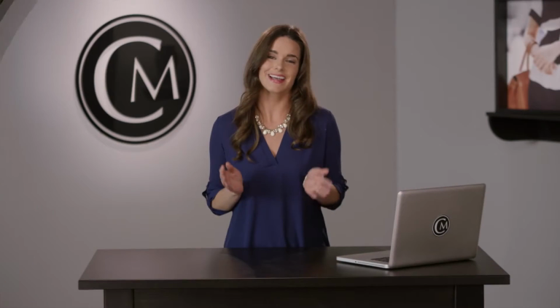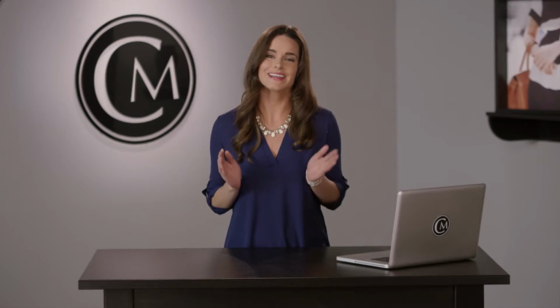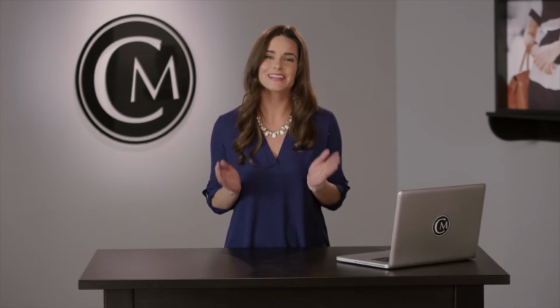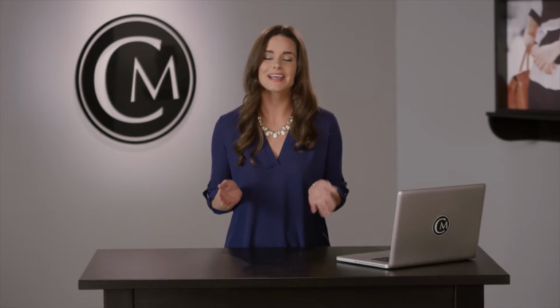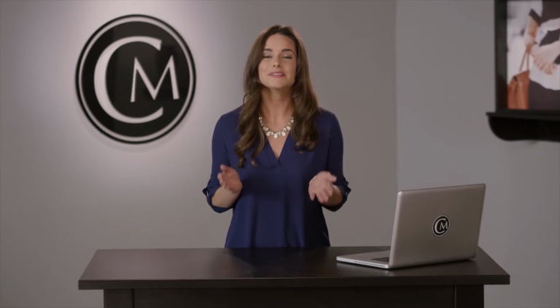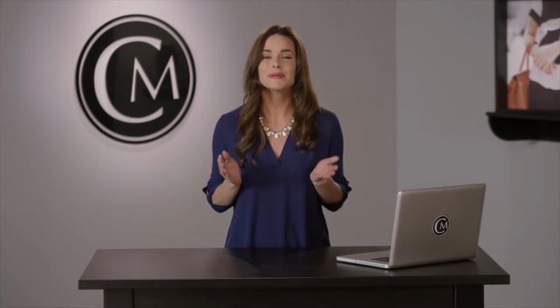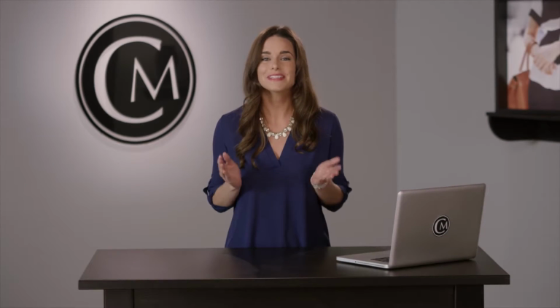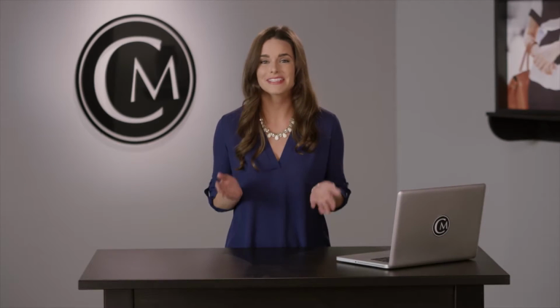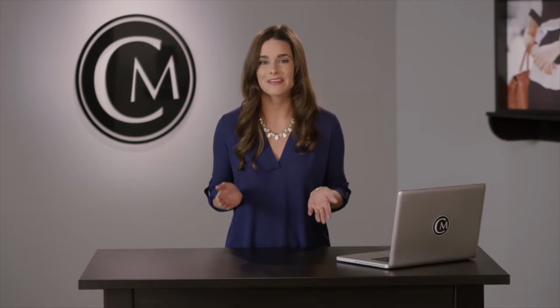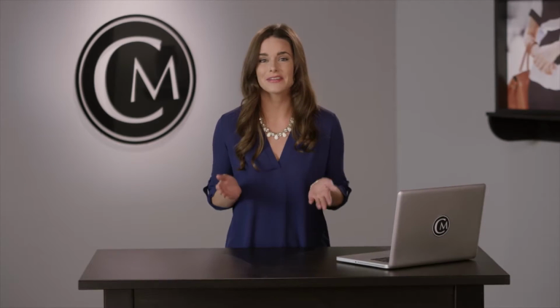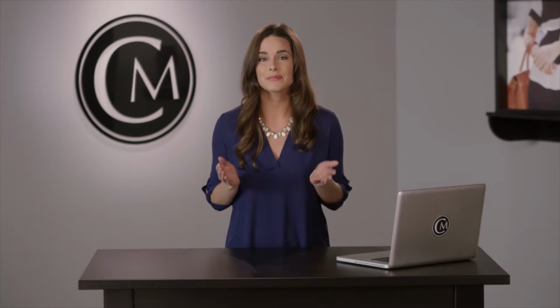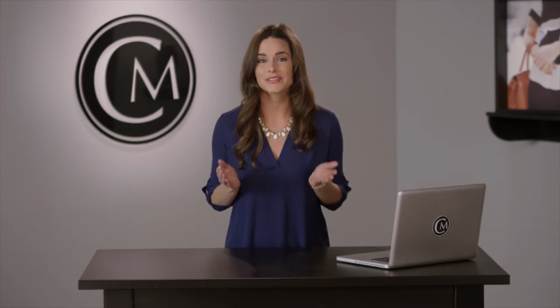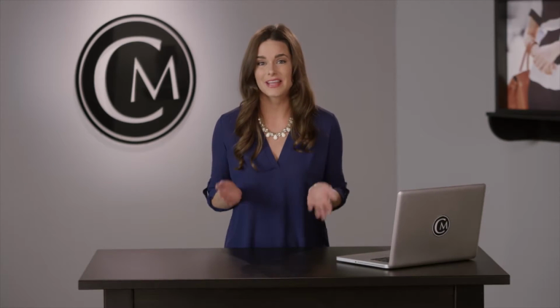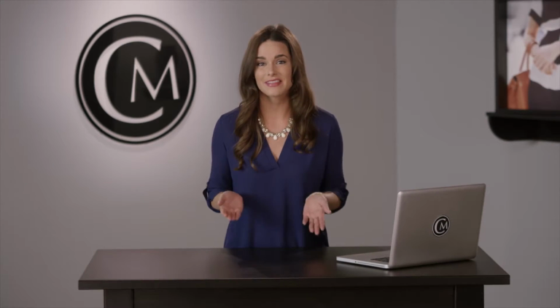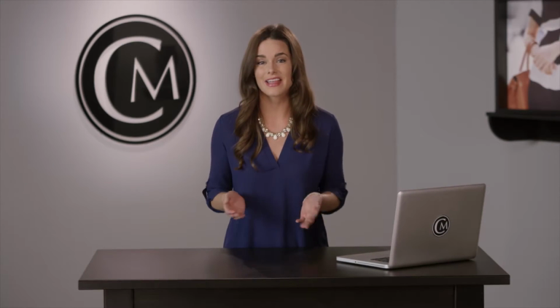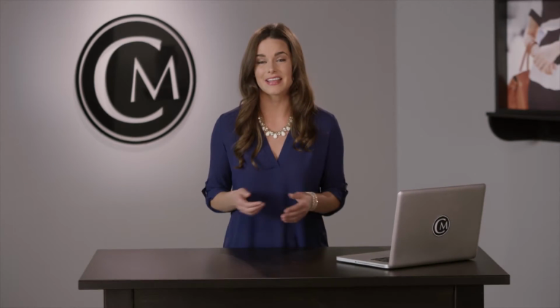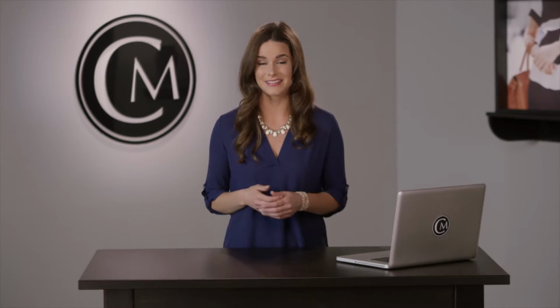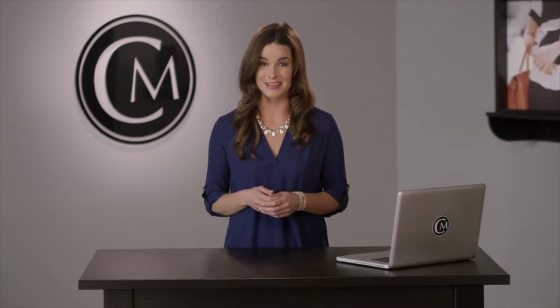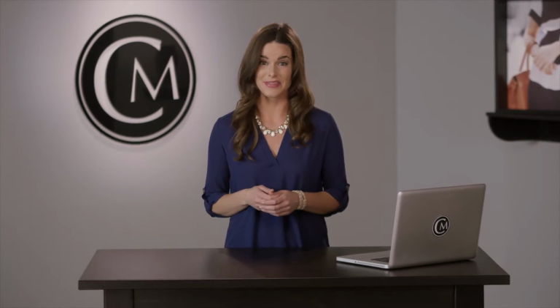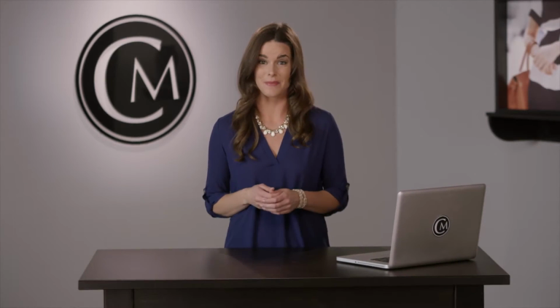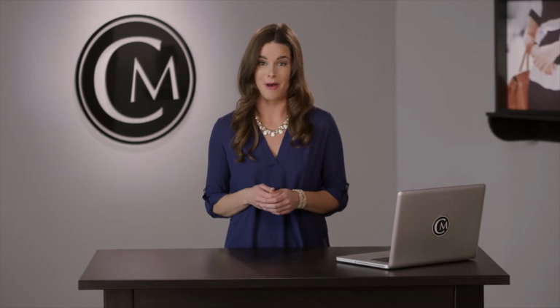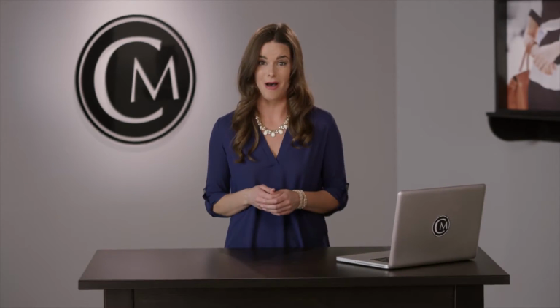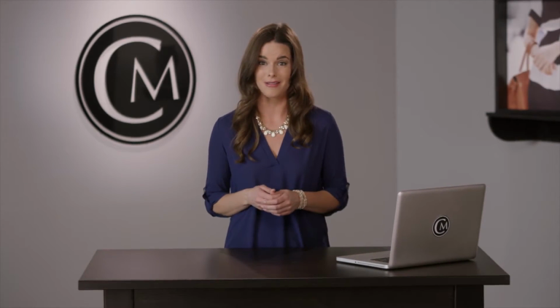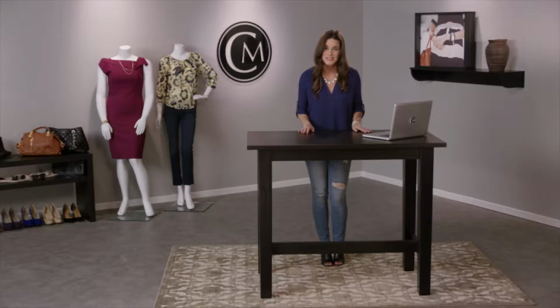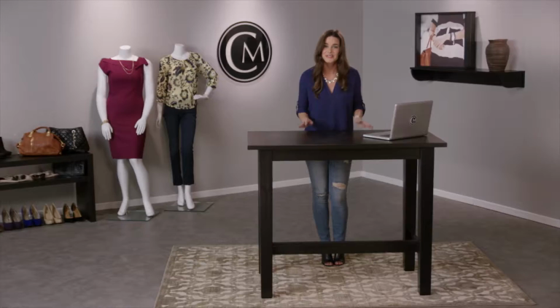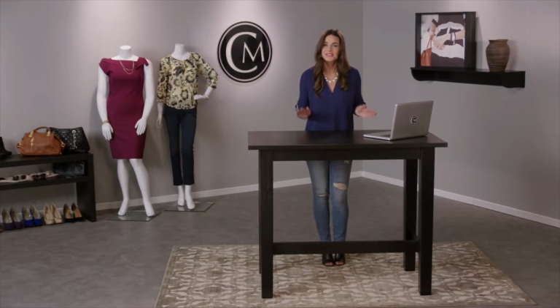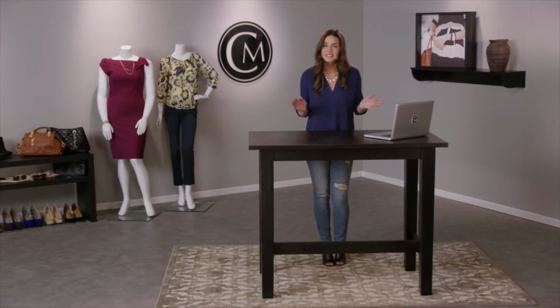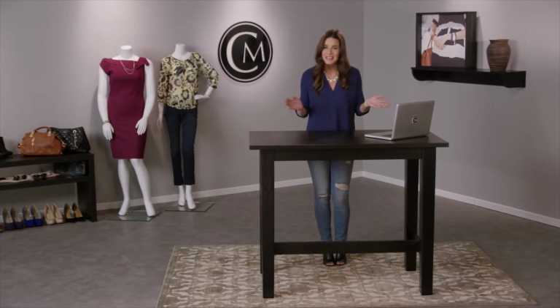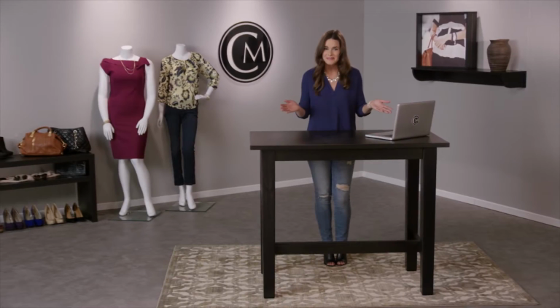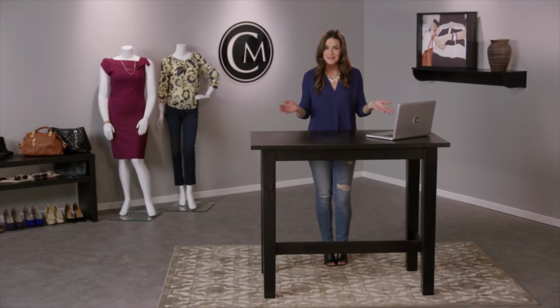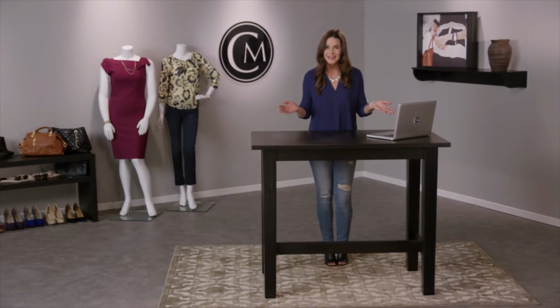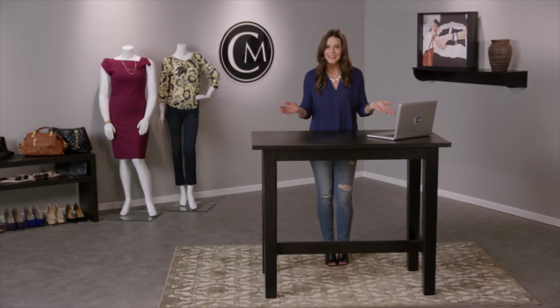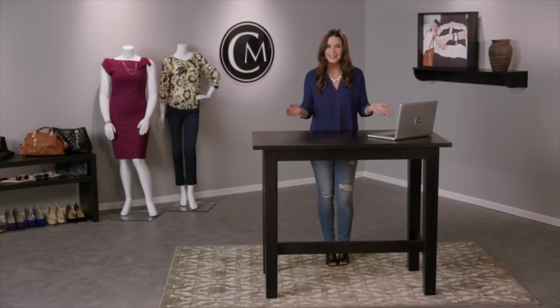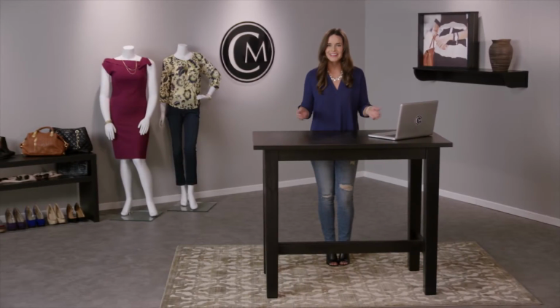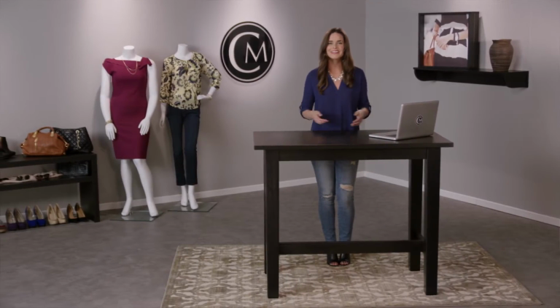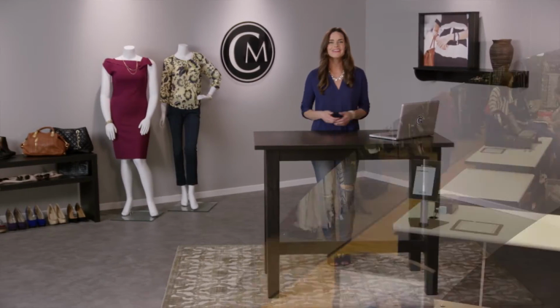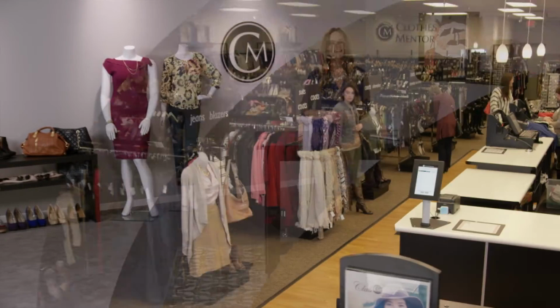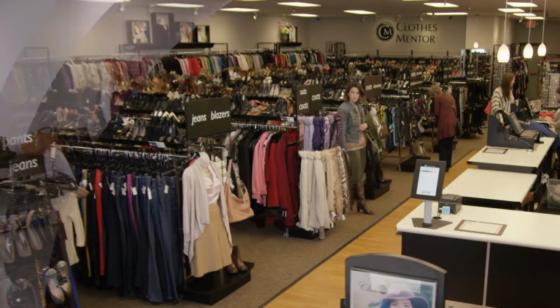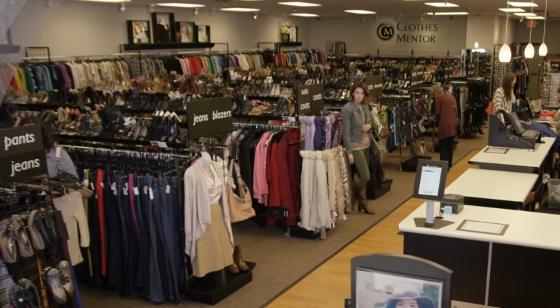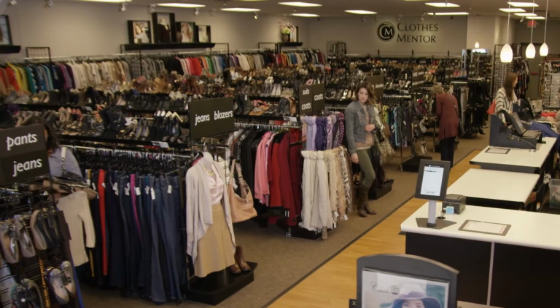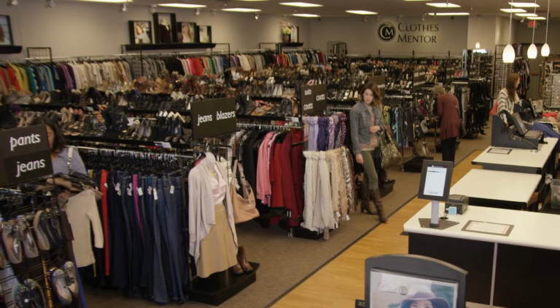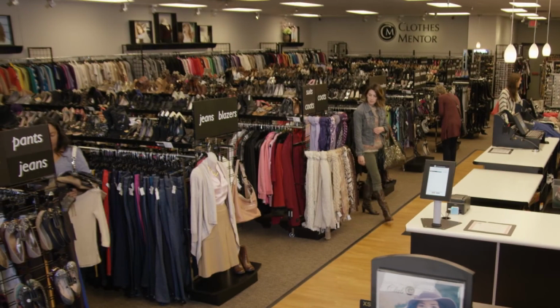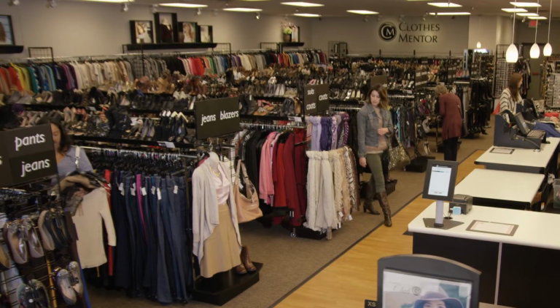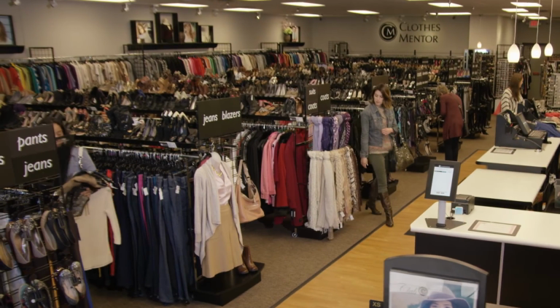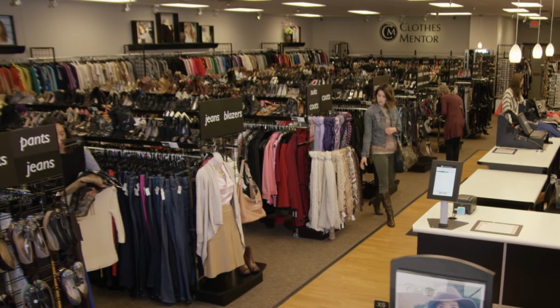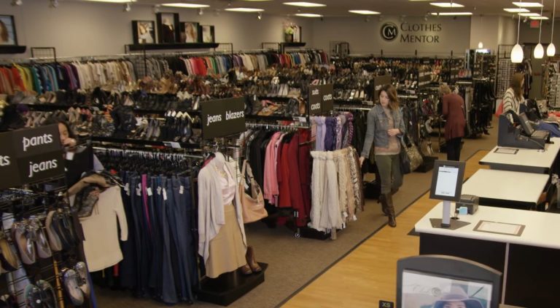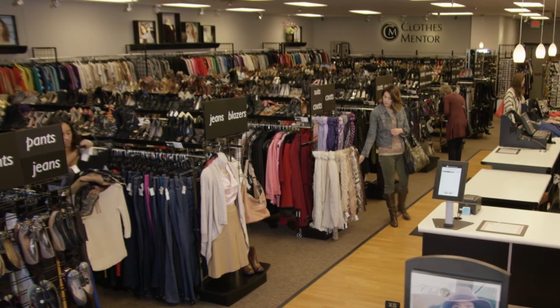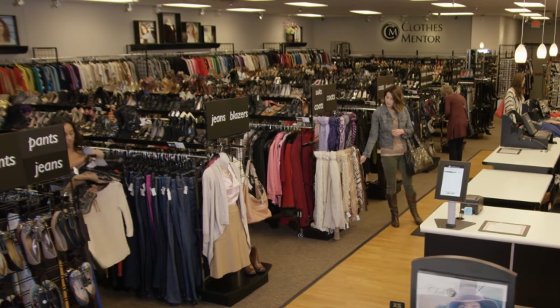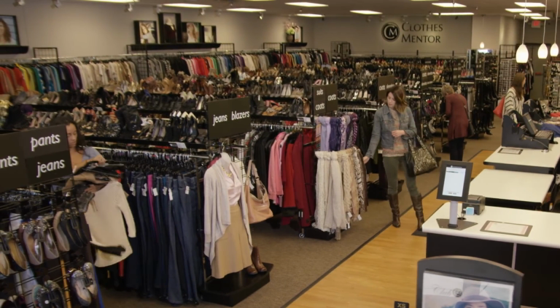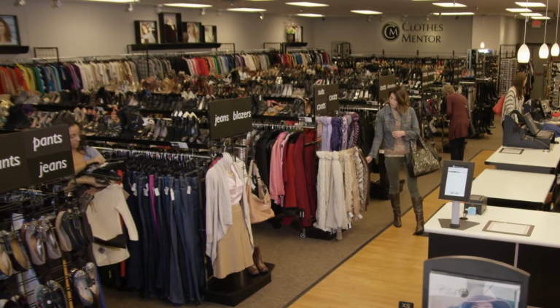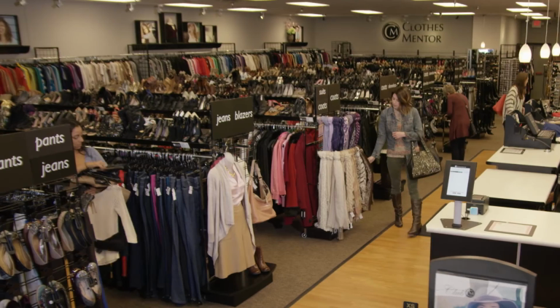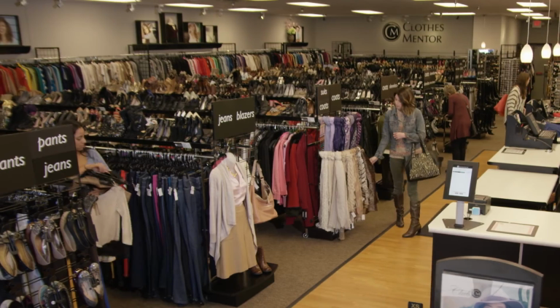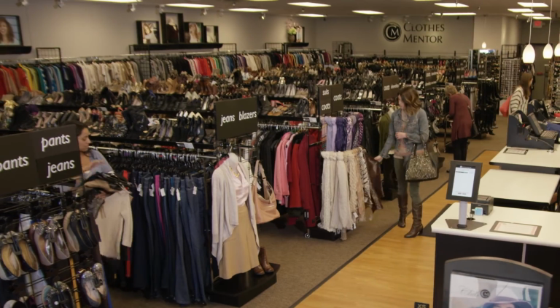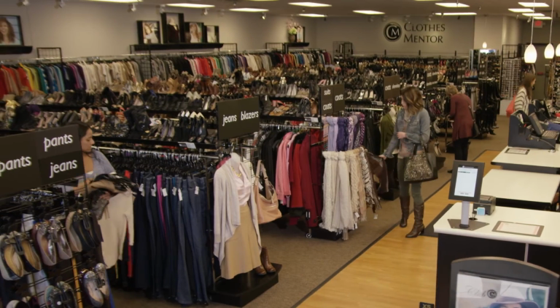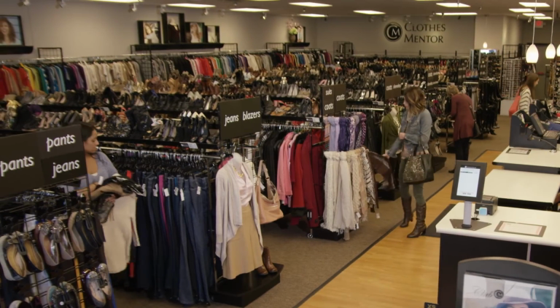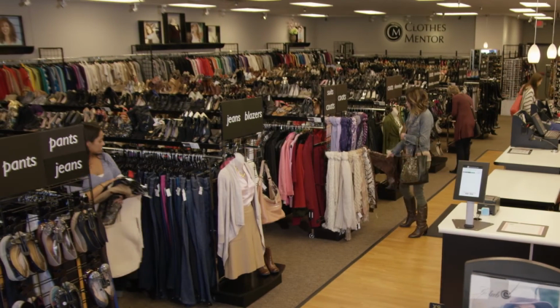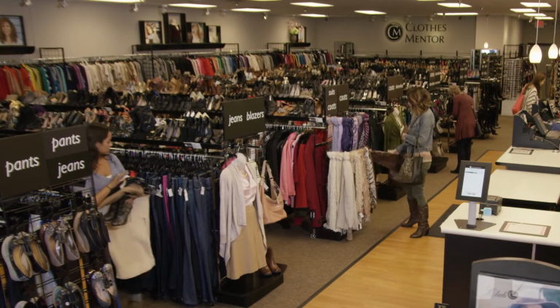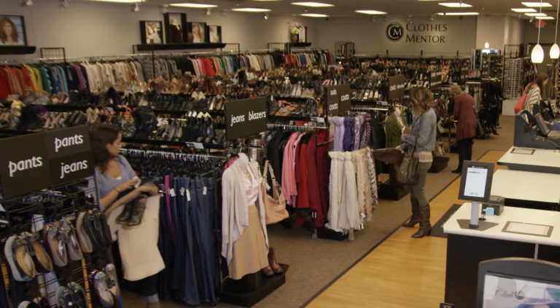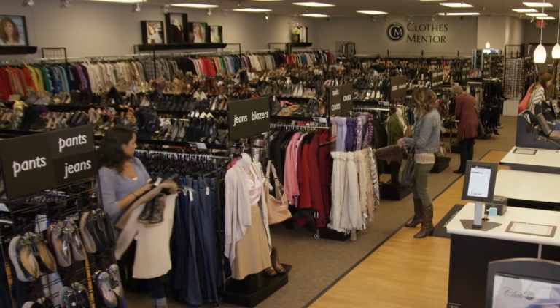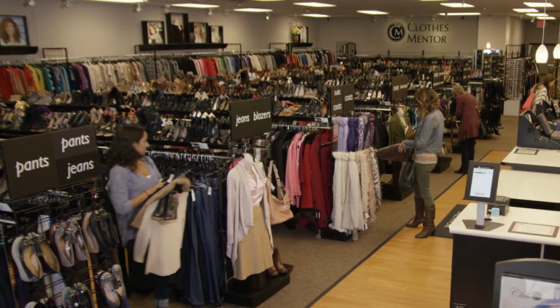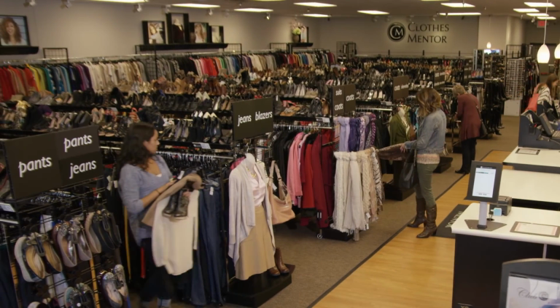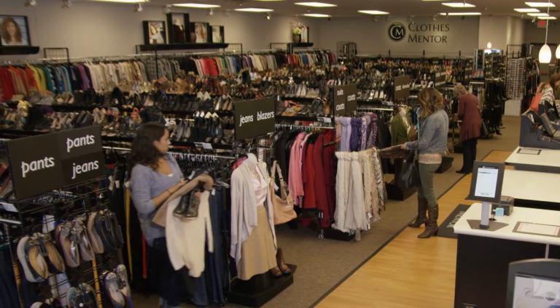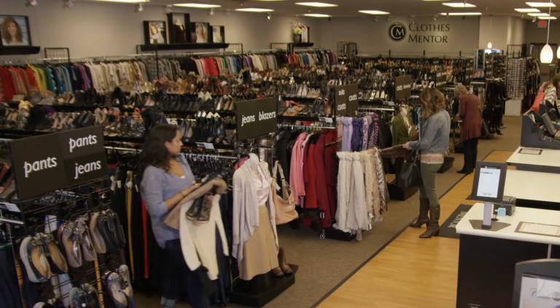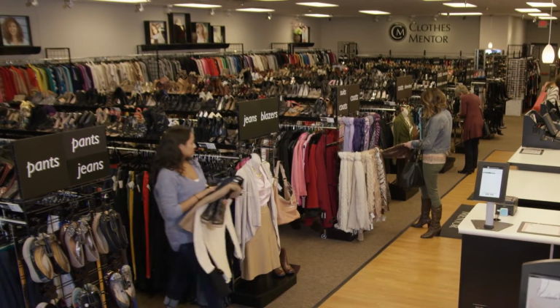Guys, I spent 70% less than at the mall. So save money, look great, and try out the personal shopper service at Closed Mentor.